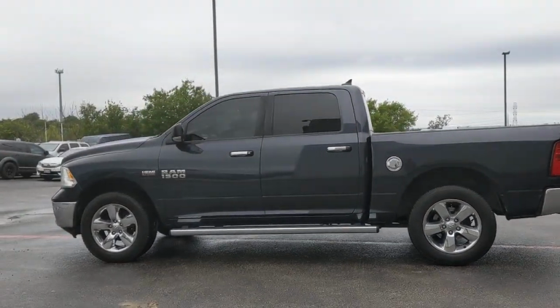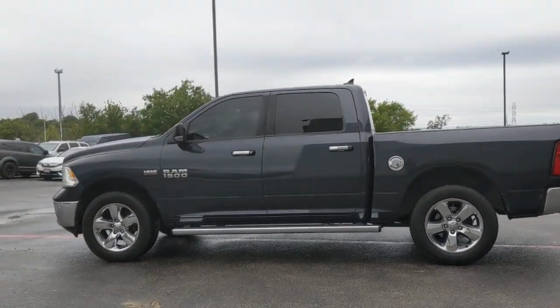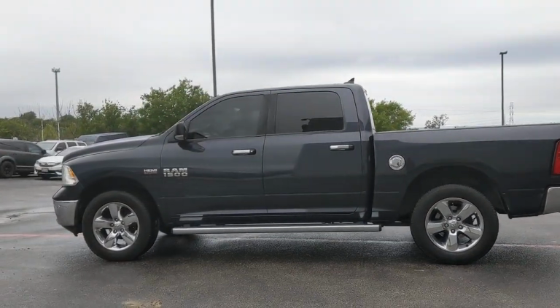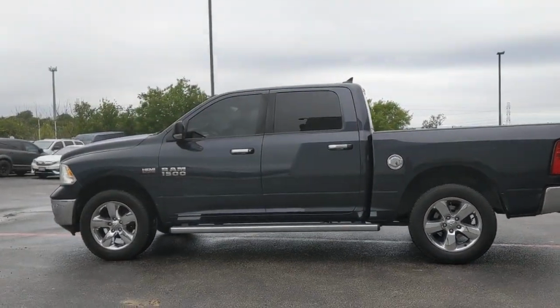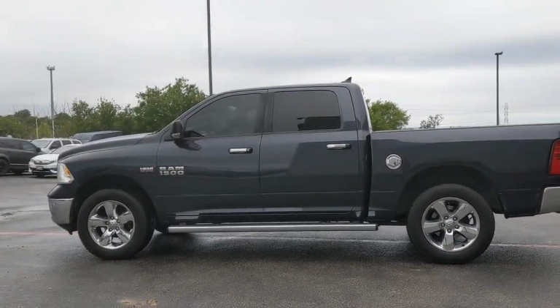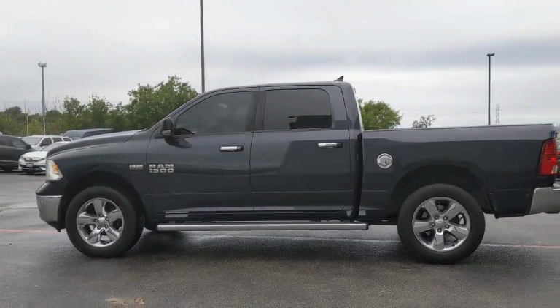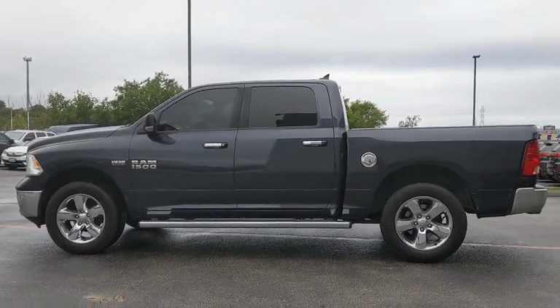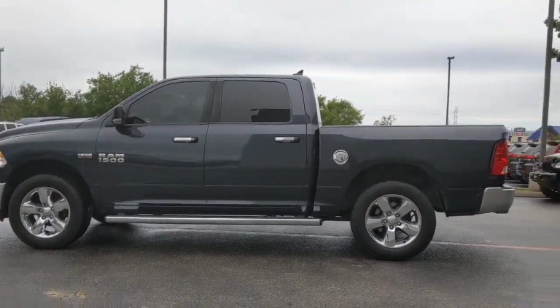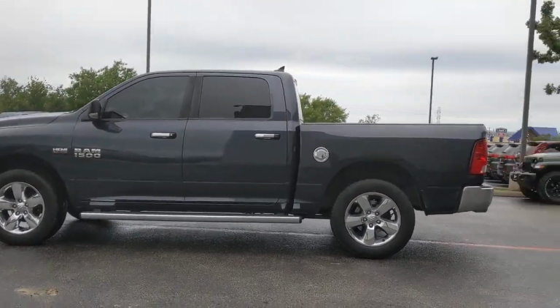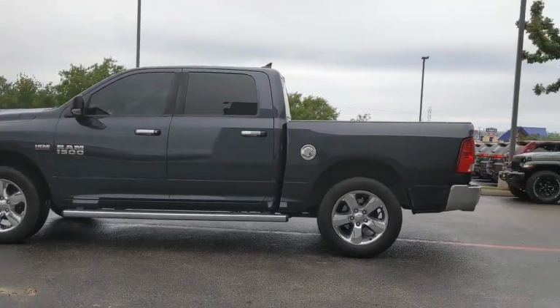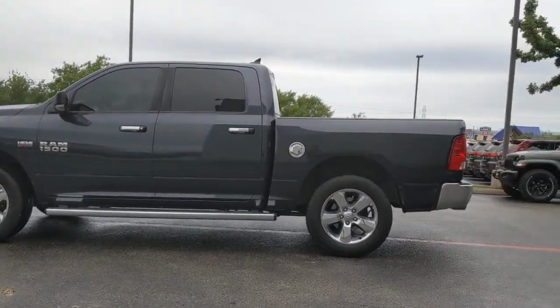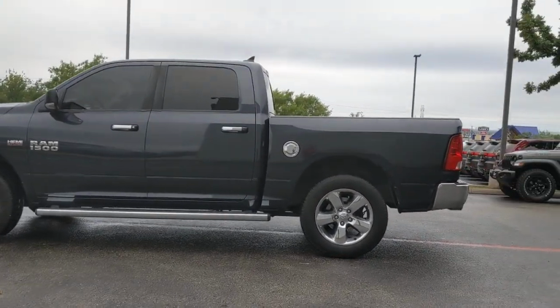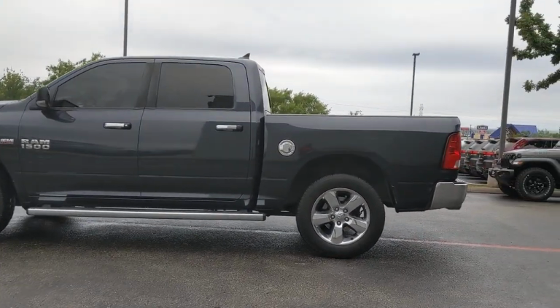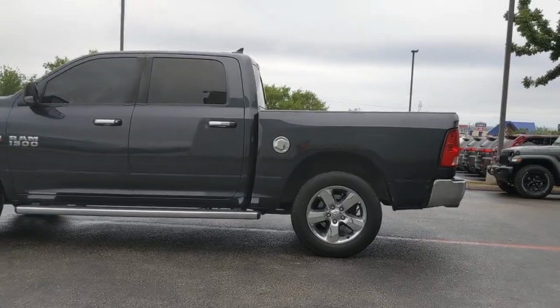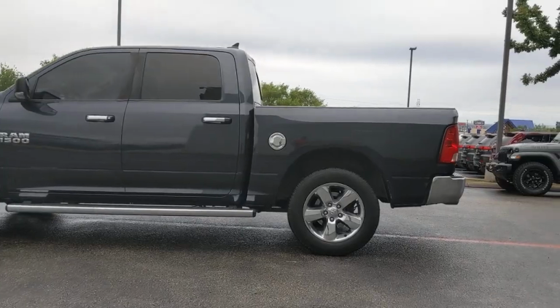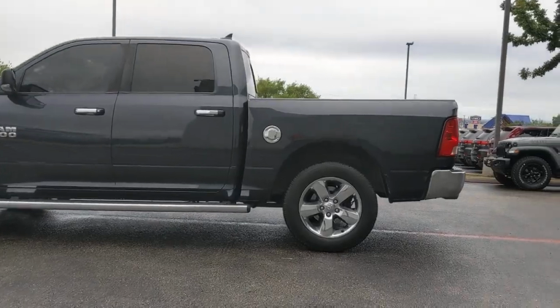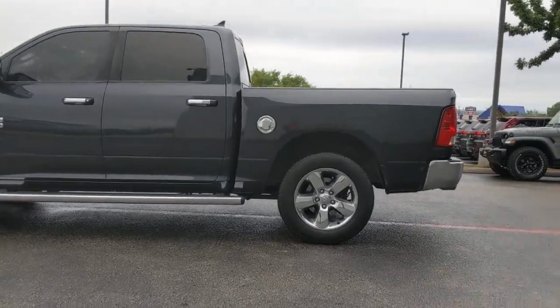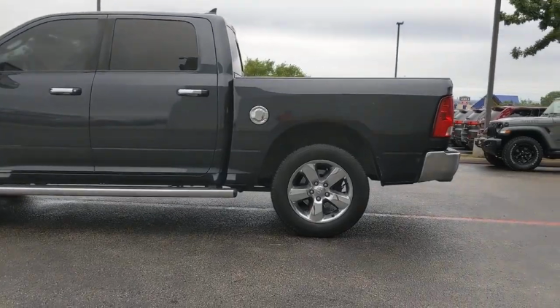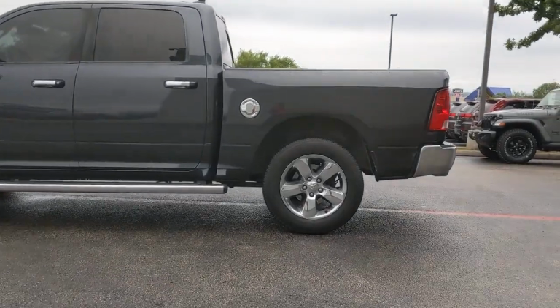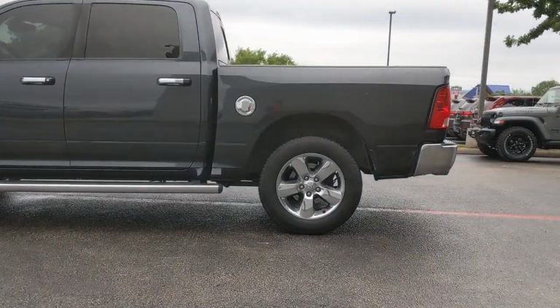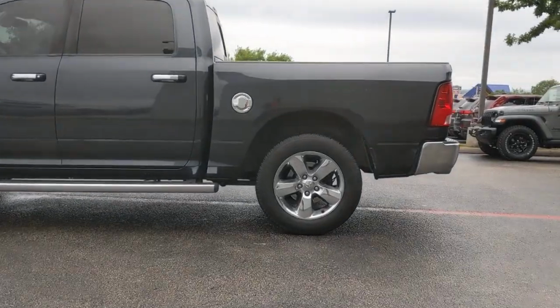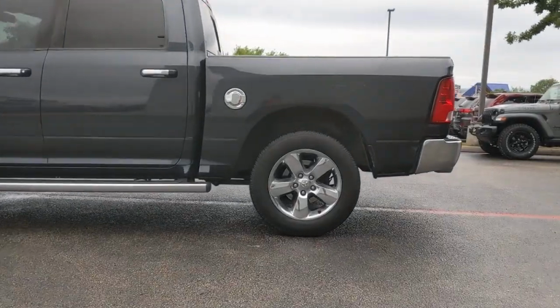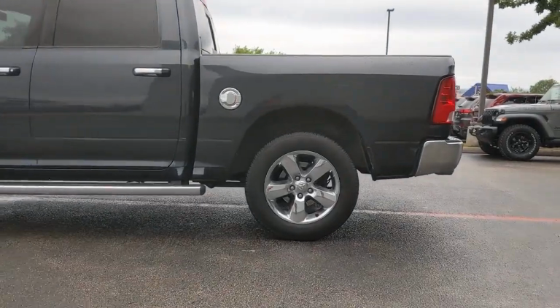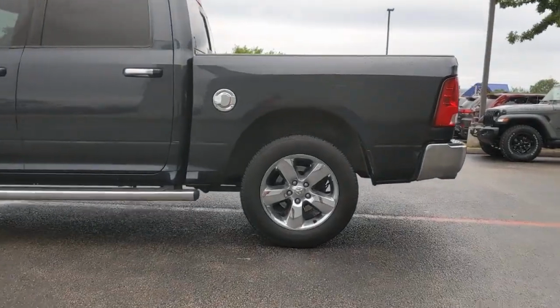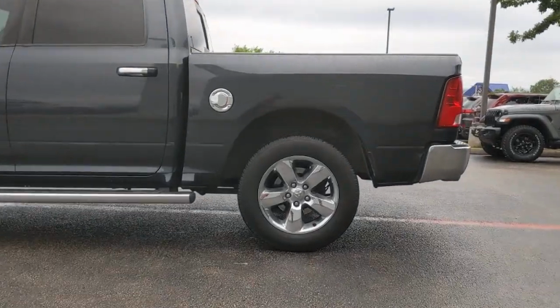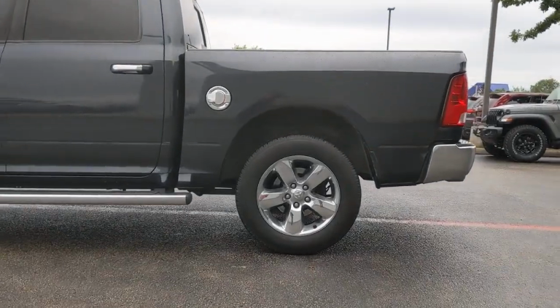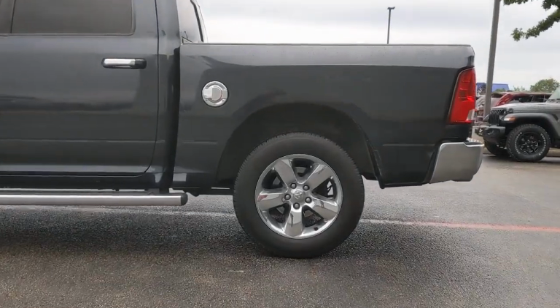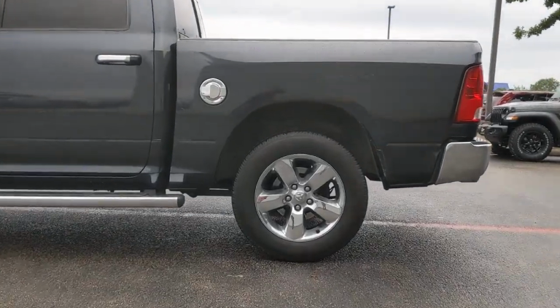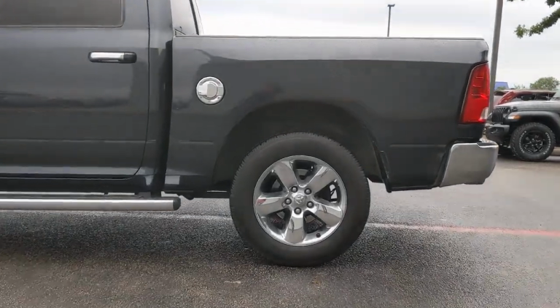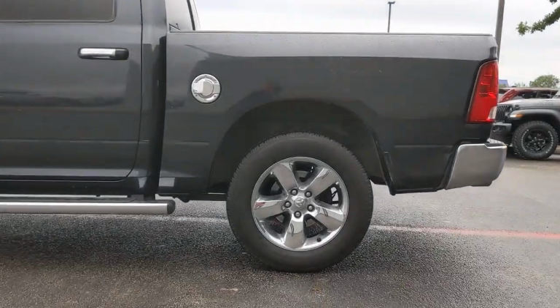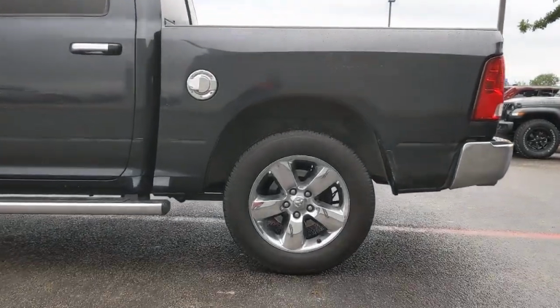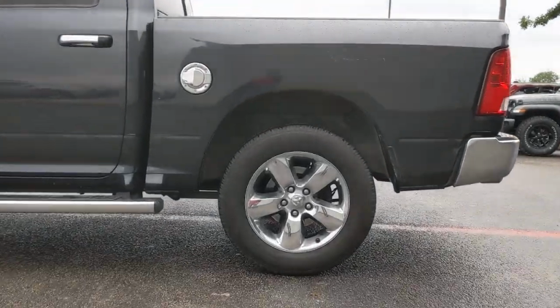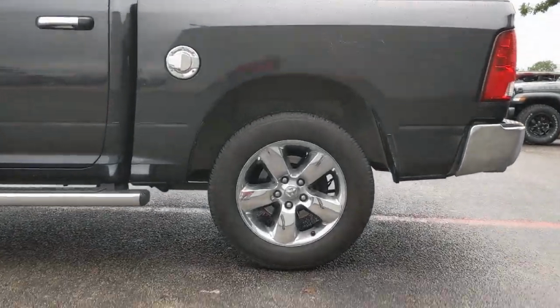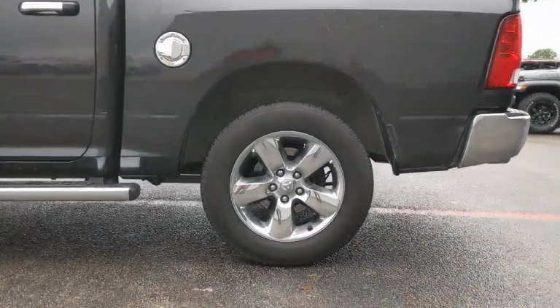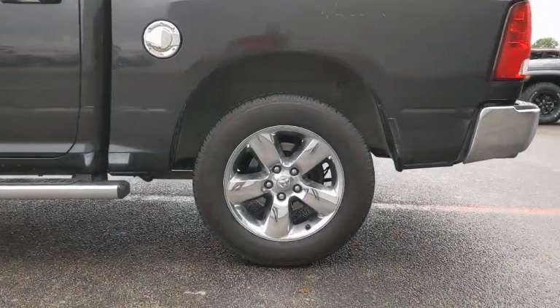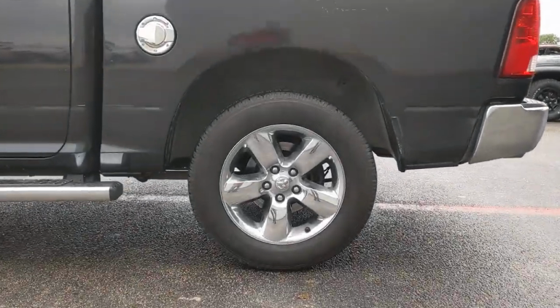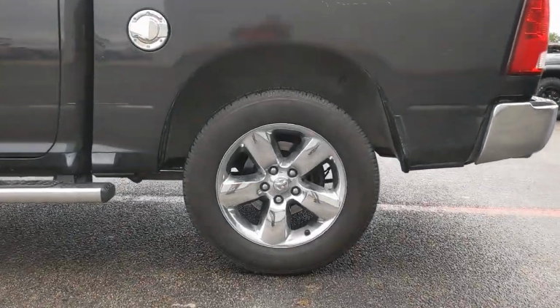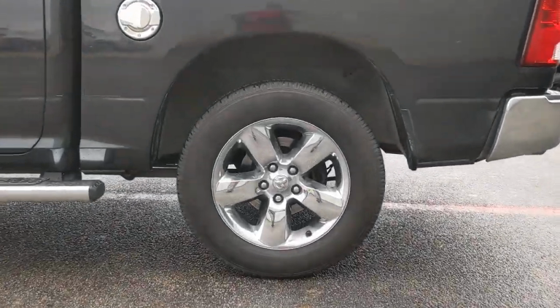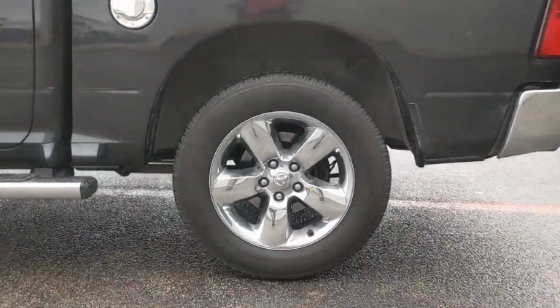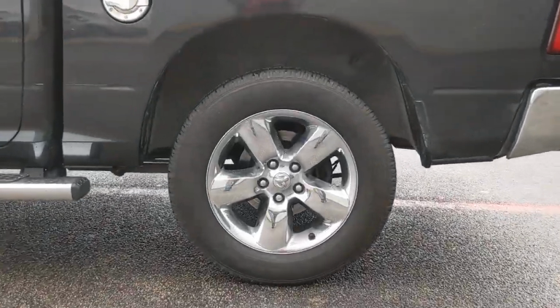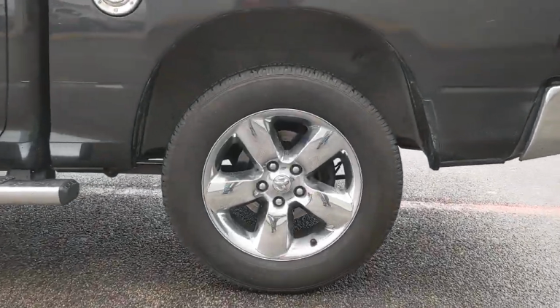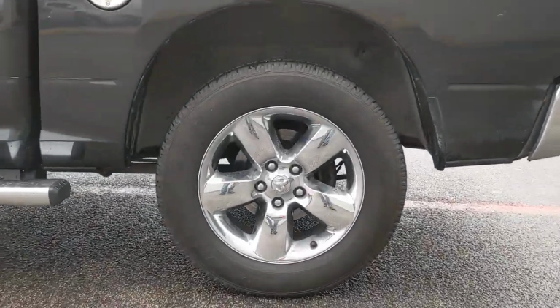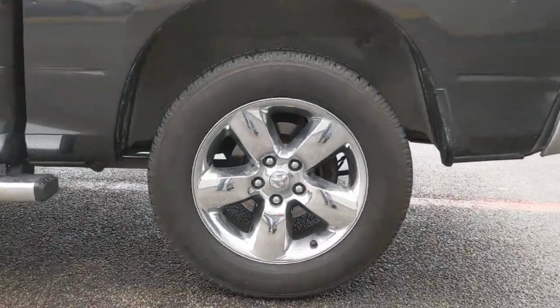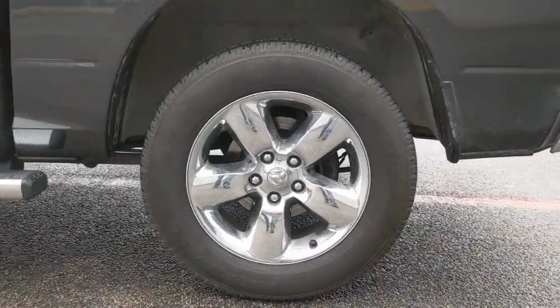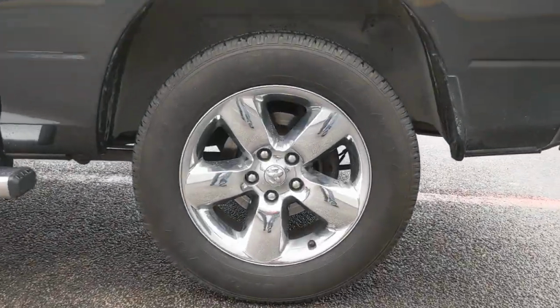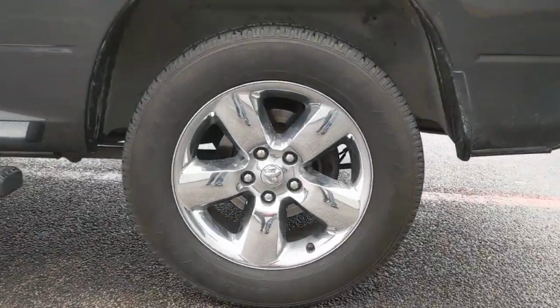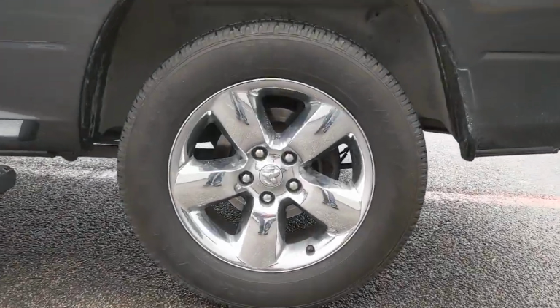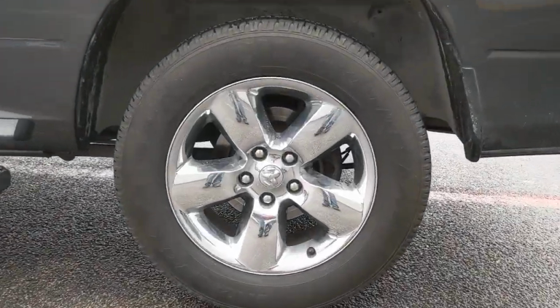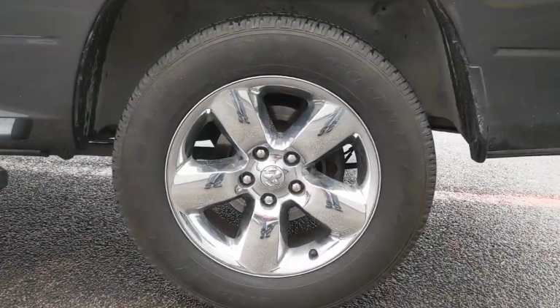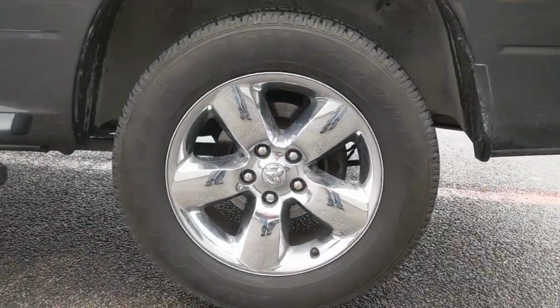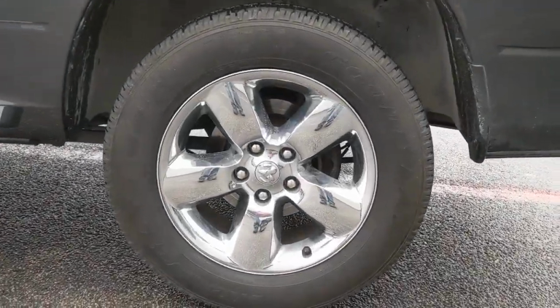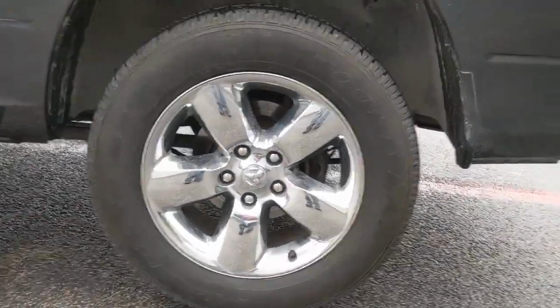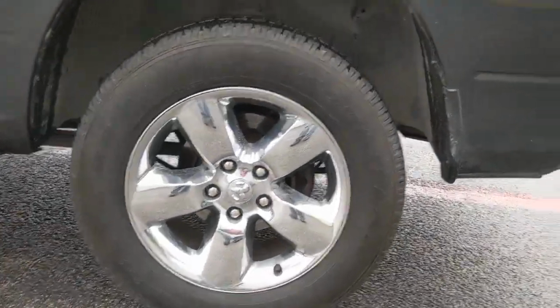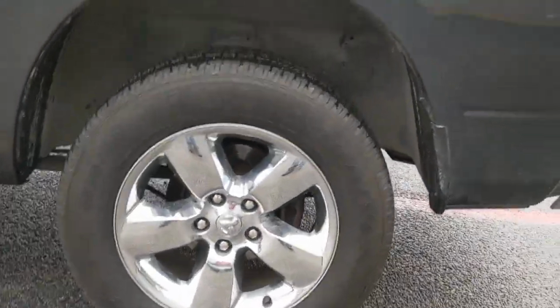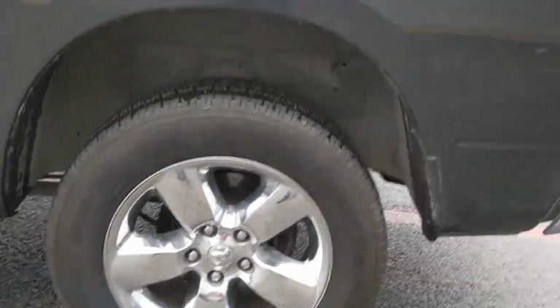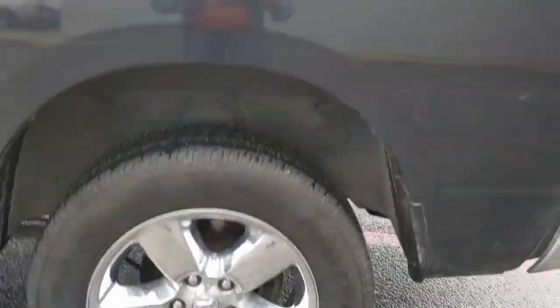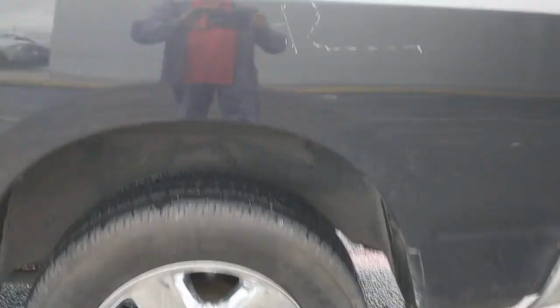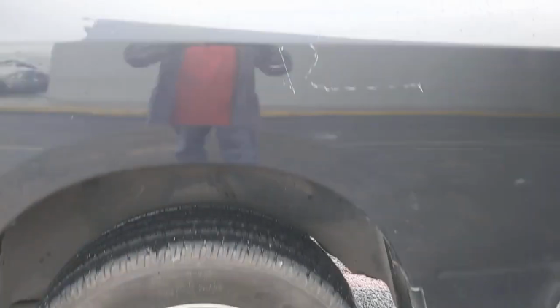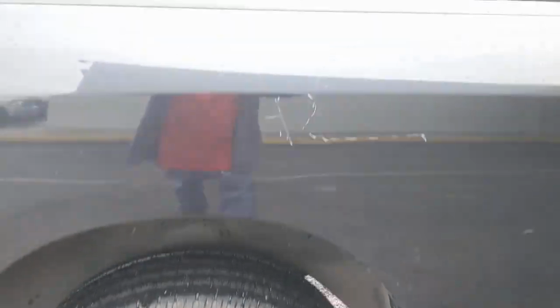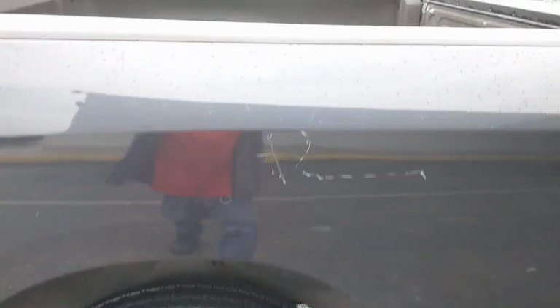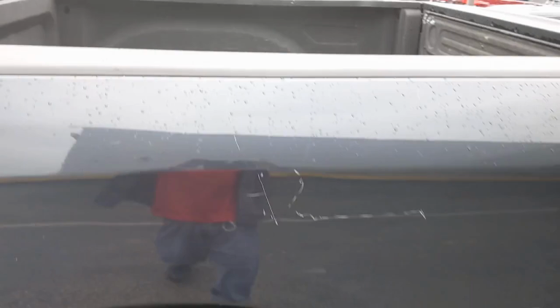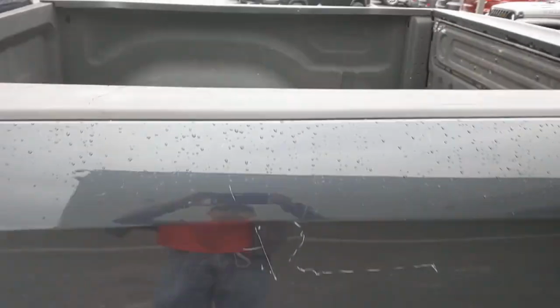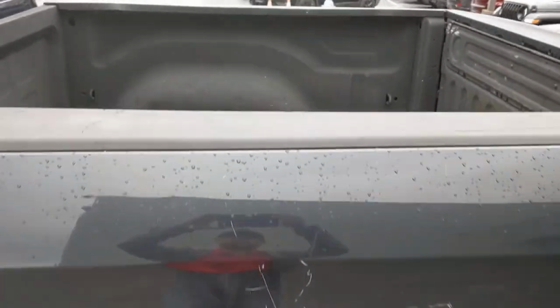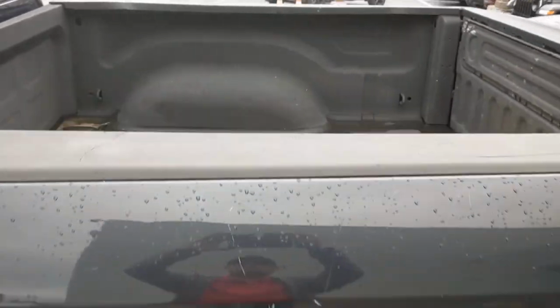Power steering. Control the controllables in the strong, dependable, and comfortable Ram 1500. Test drive it today.